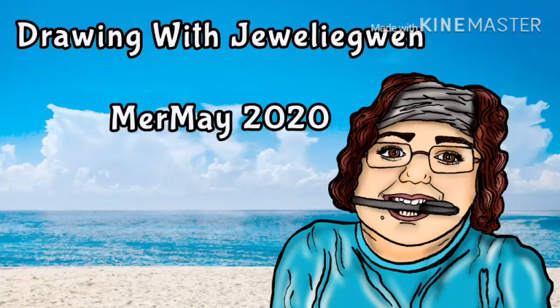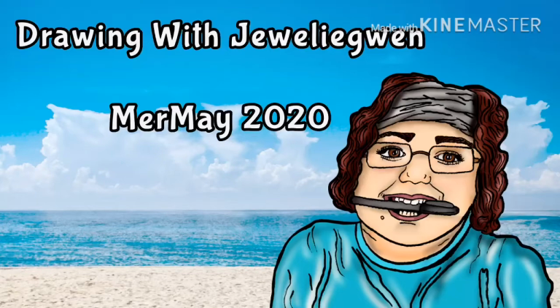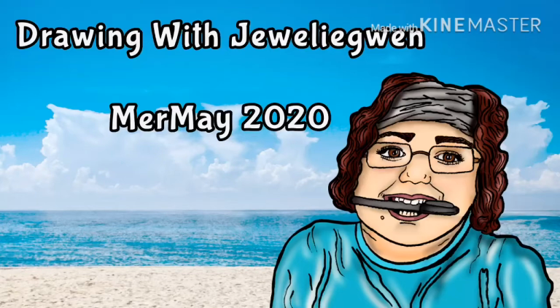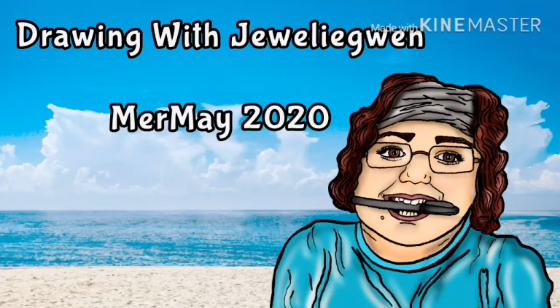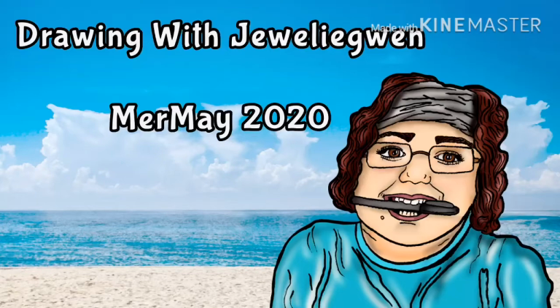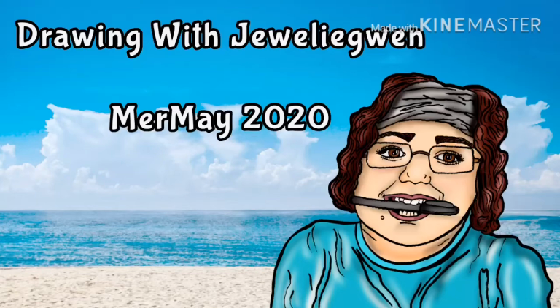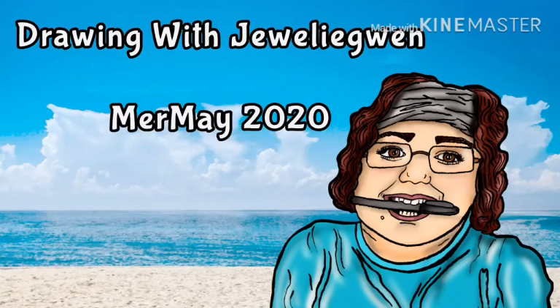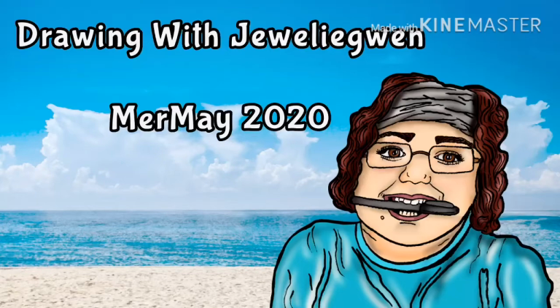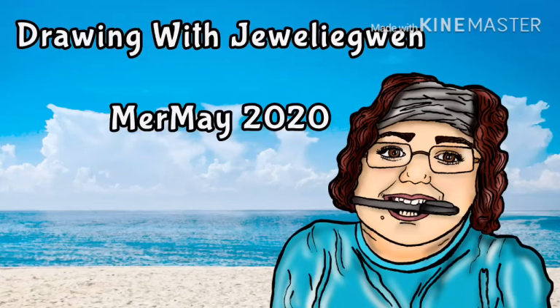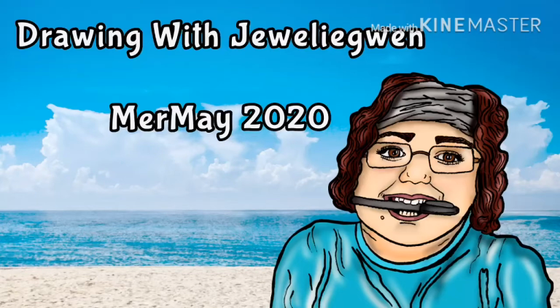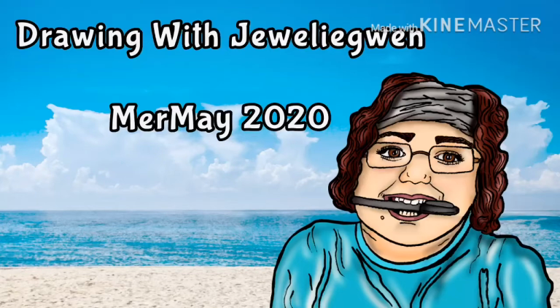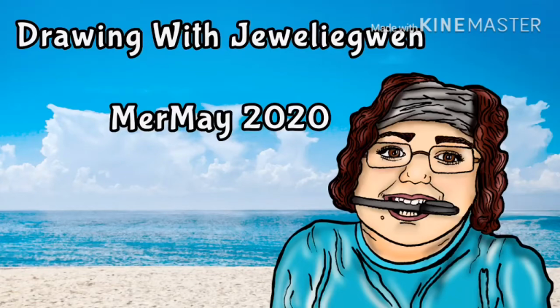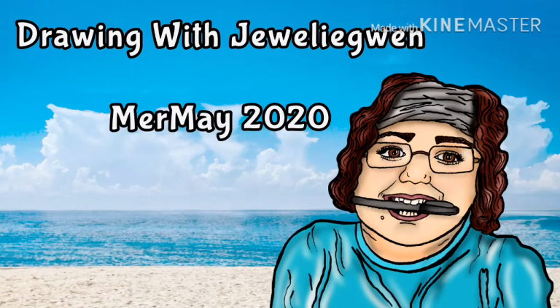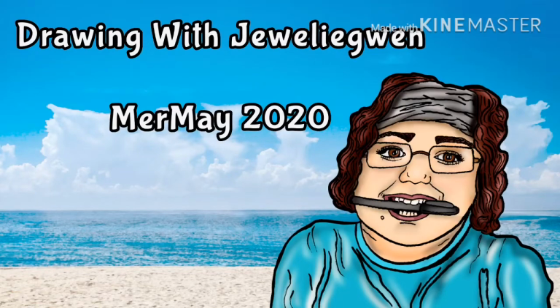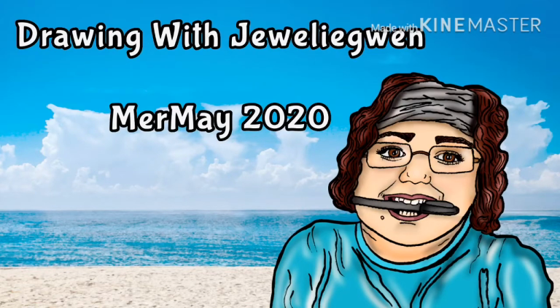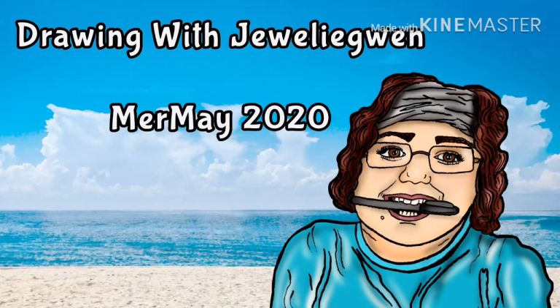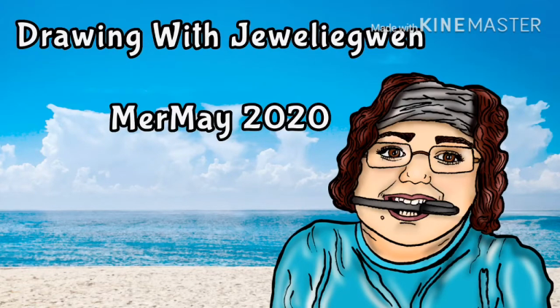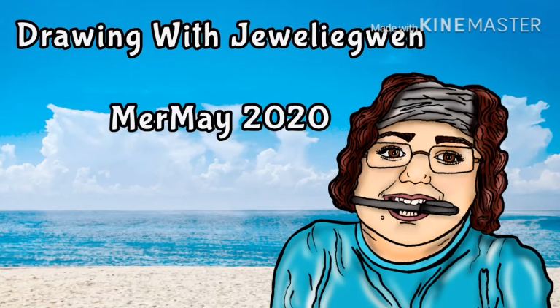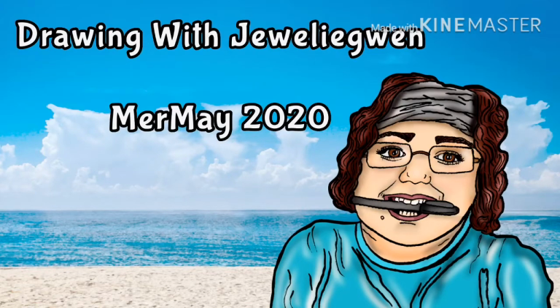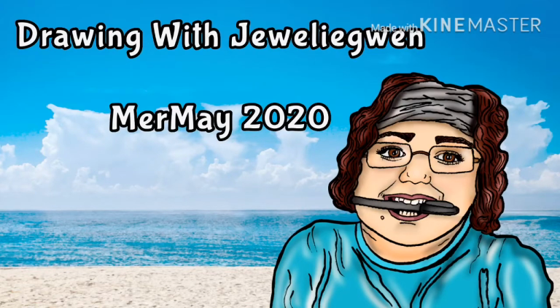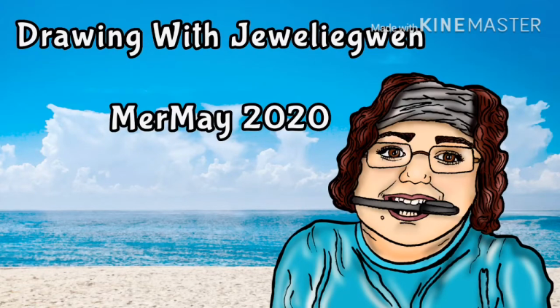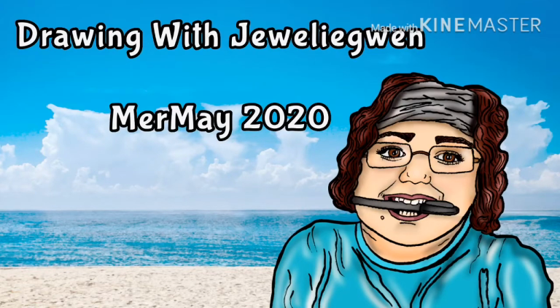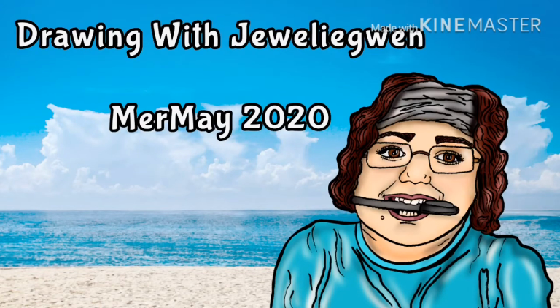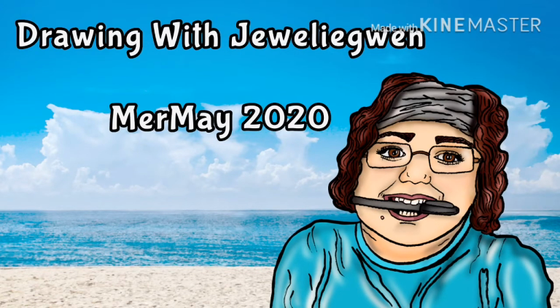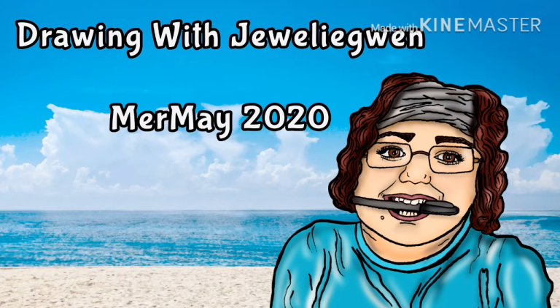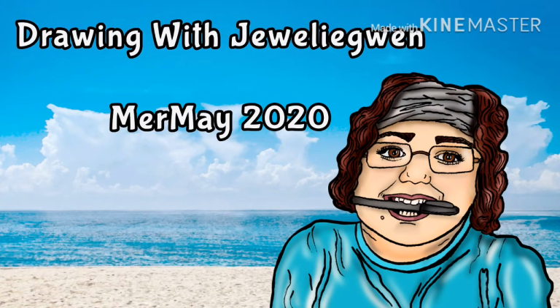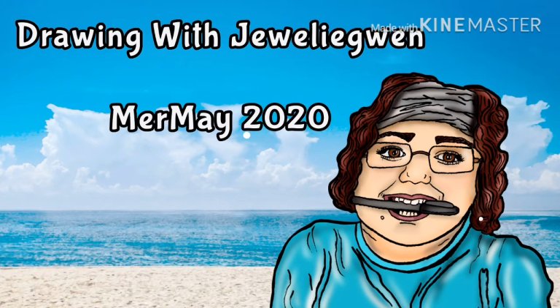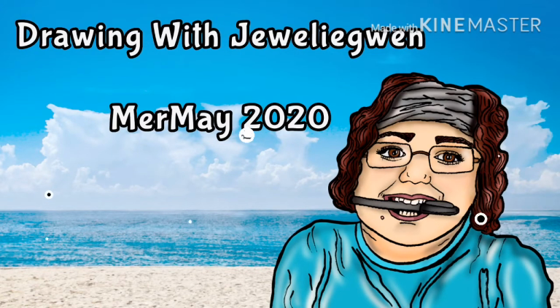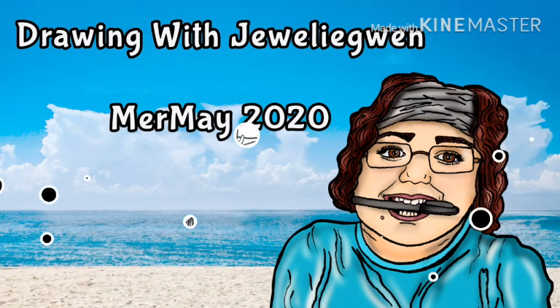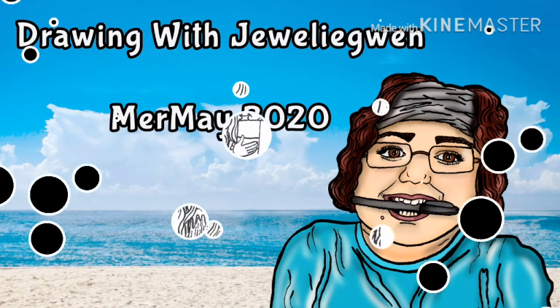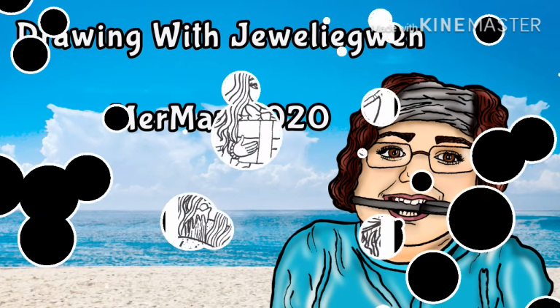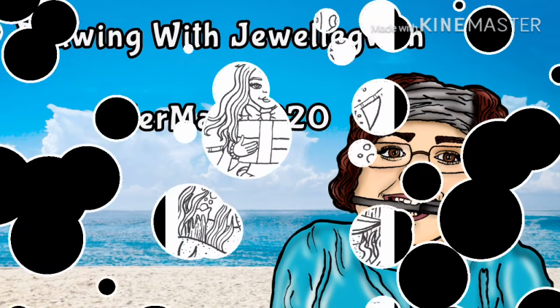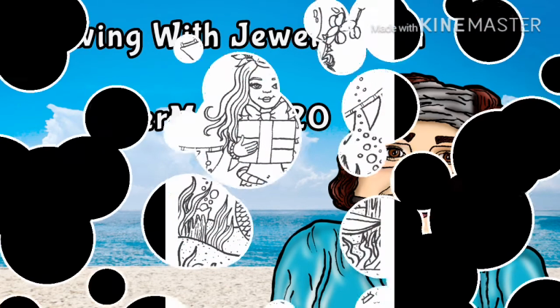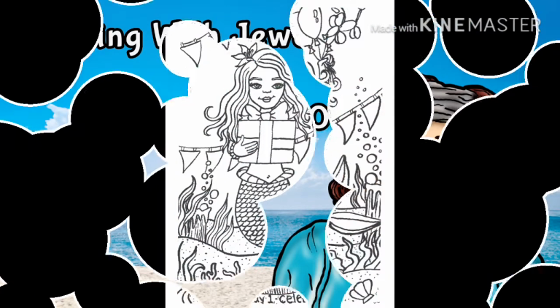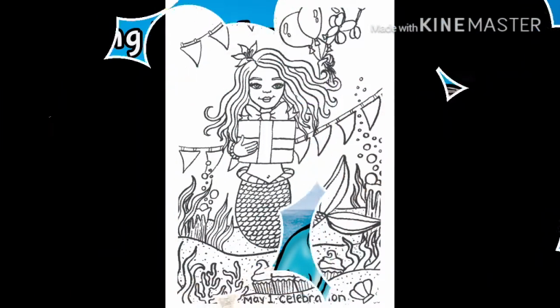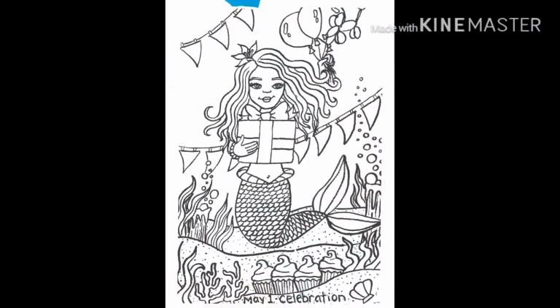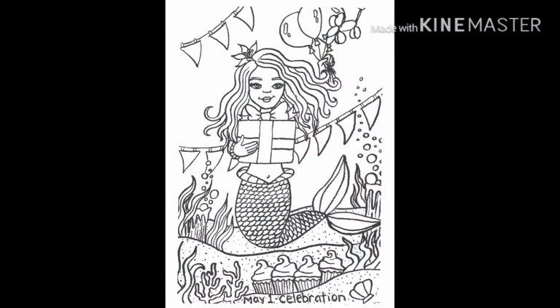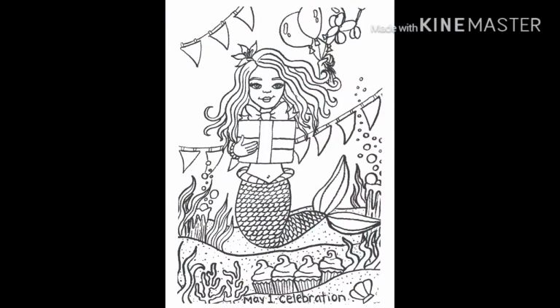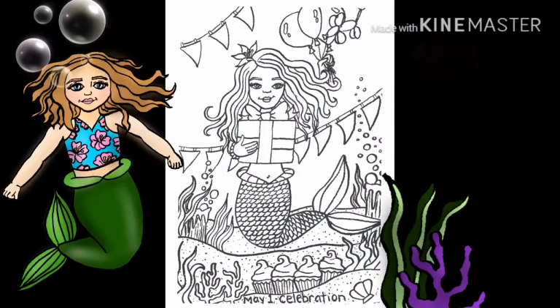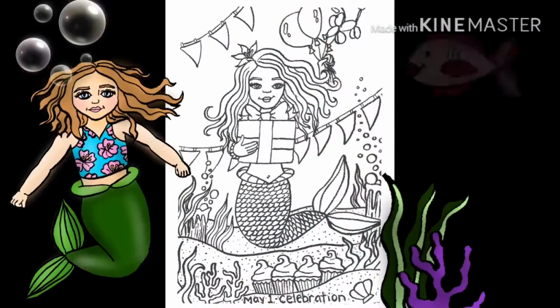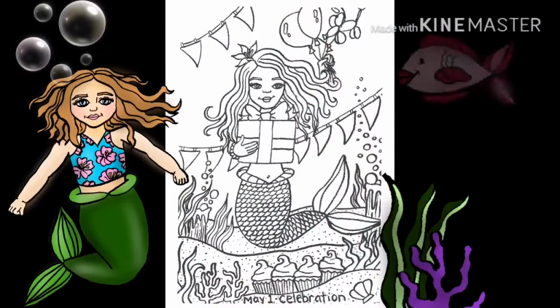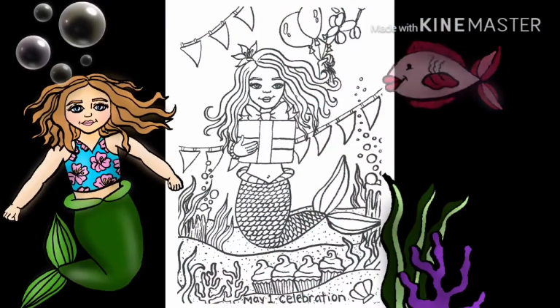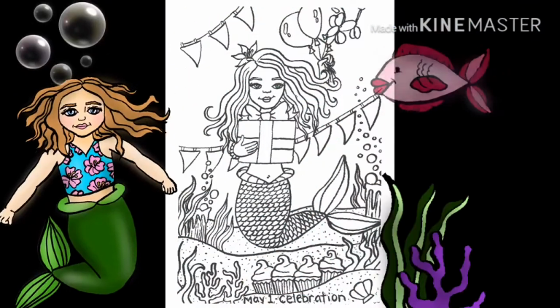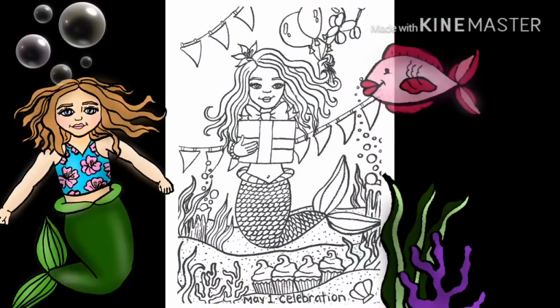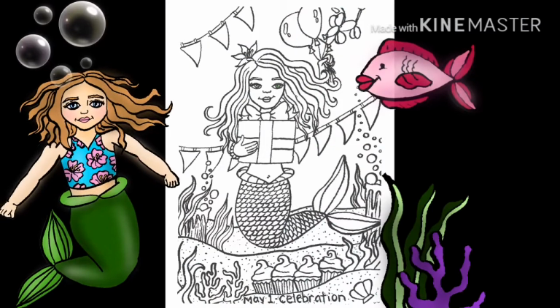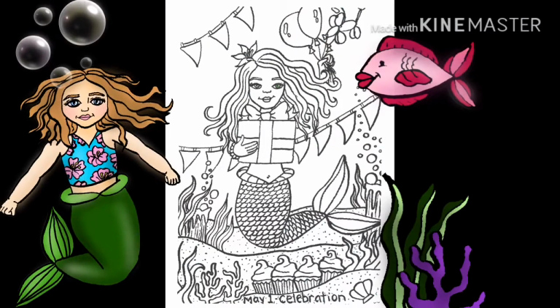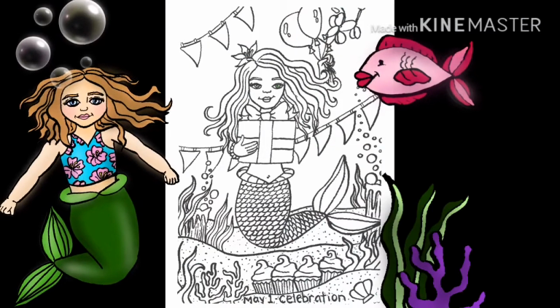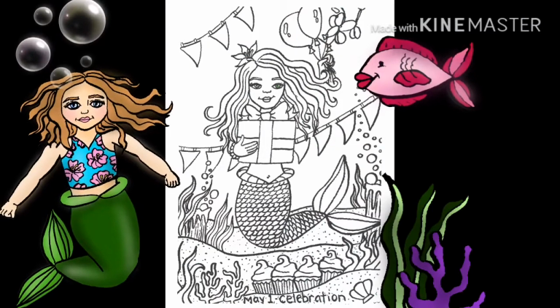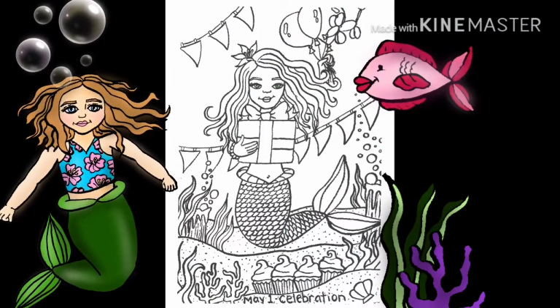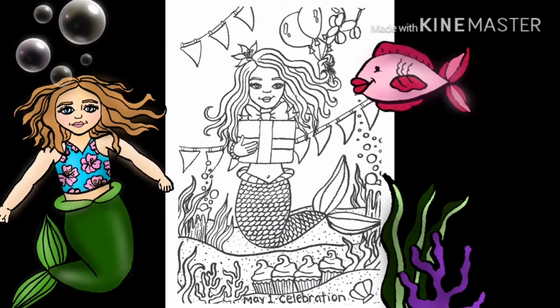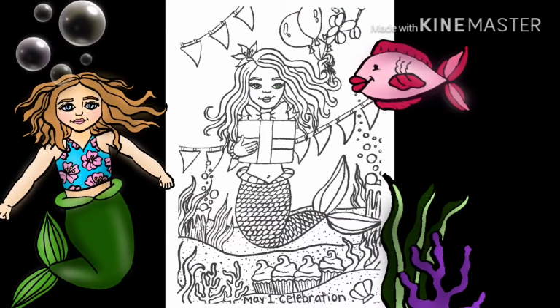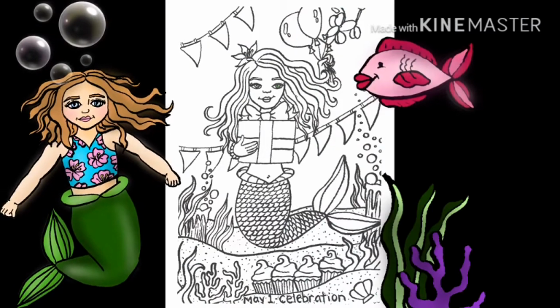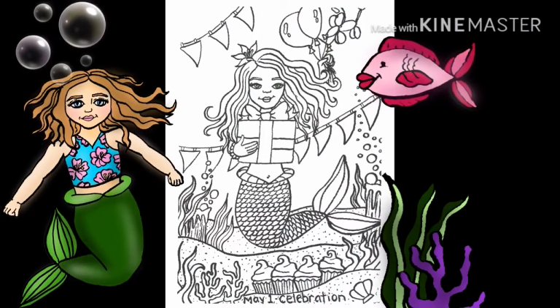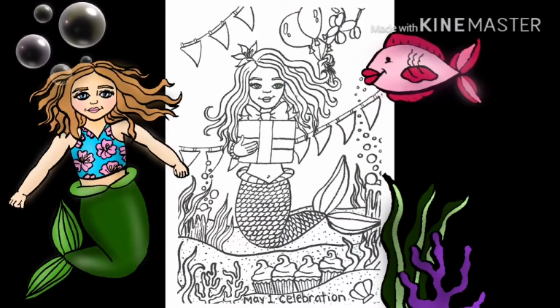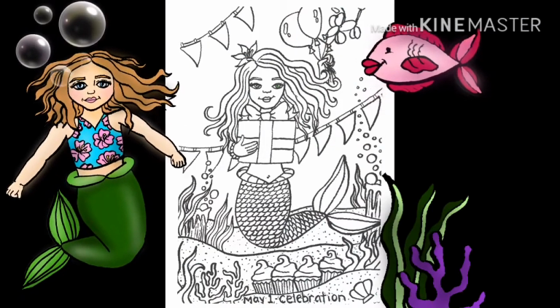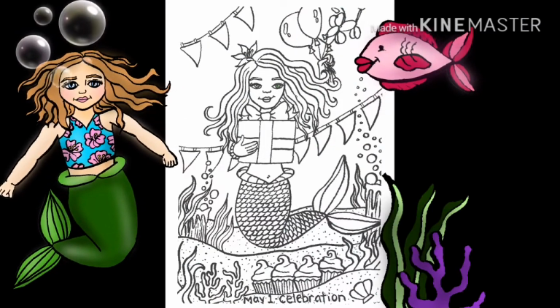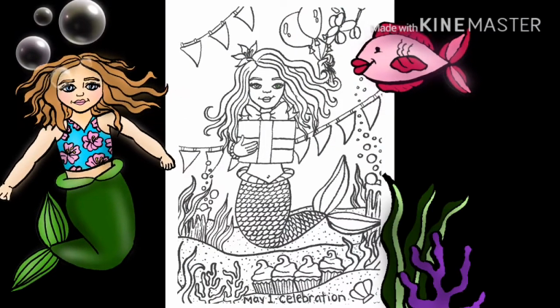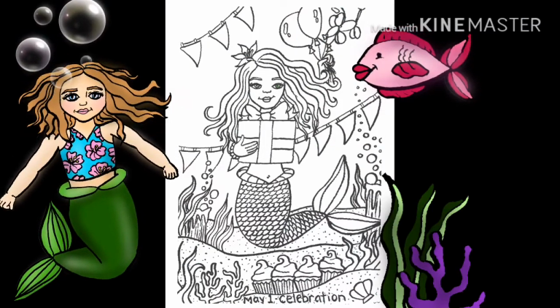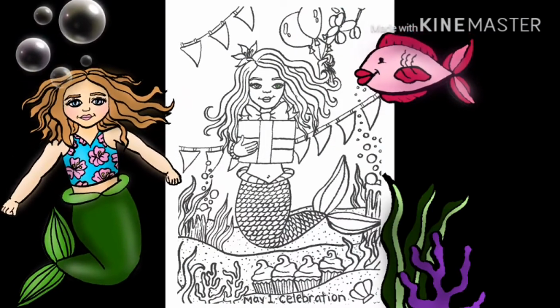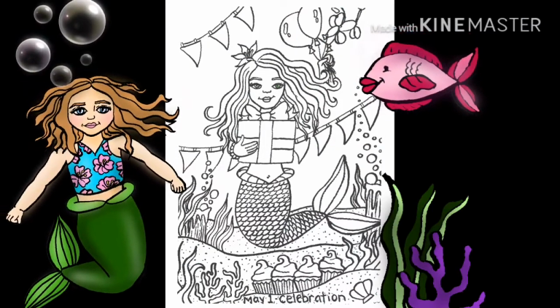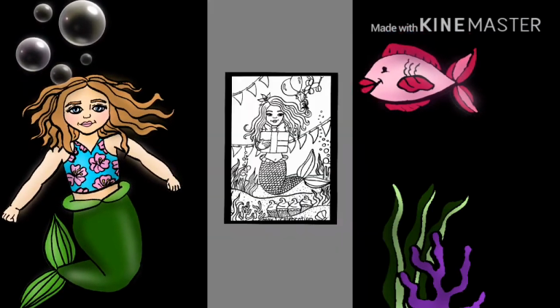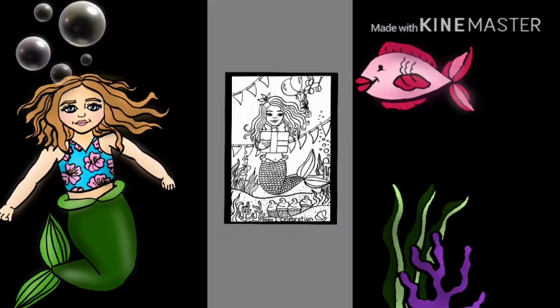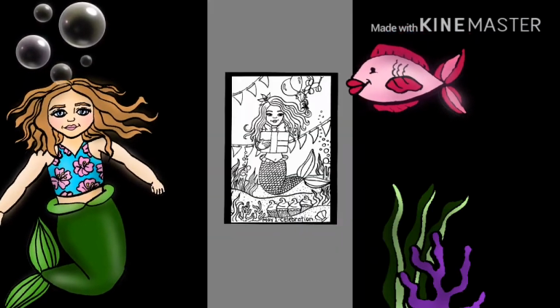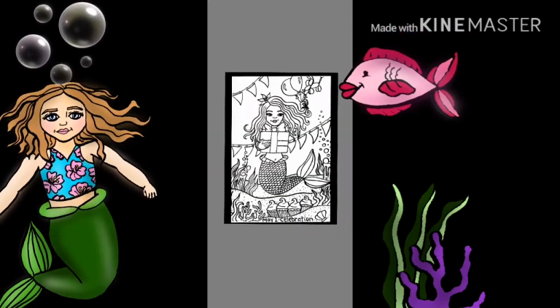Welcome to Drawing with Julie Gwynn. This is day one of Mermaid and the theme is celebration. Alright everybody, let's get started.